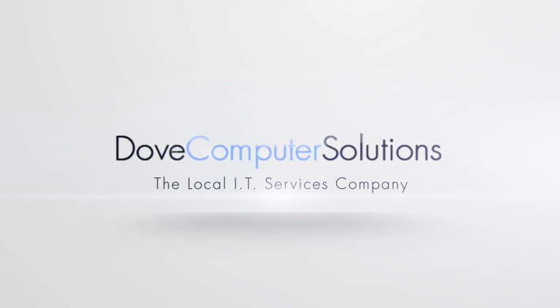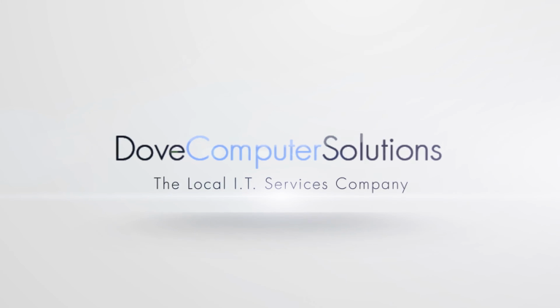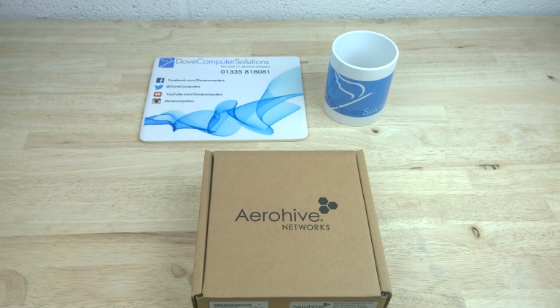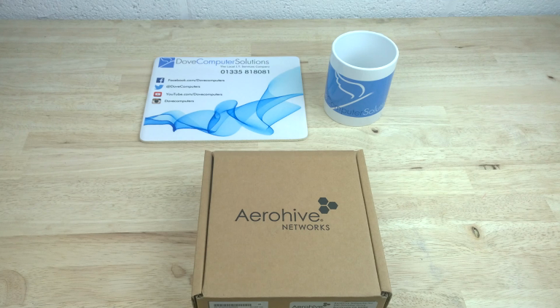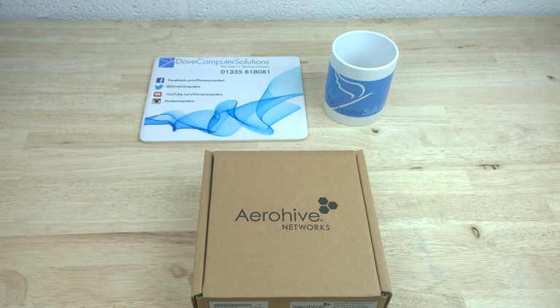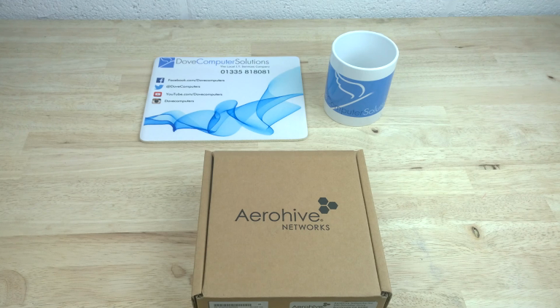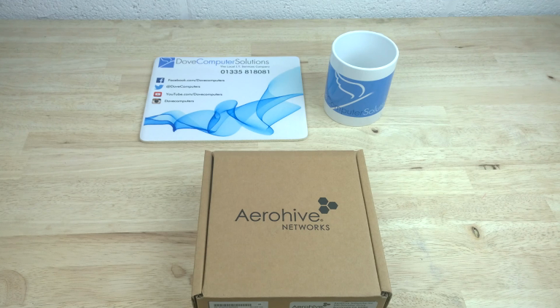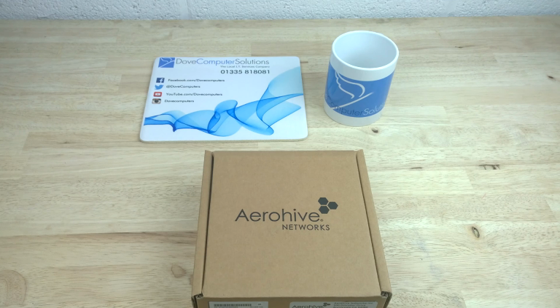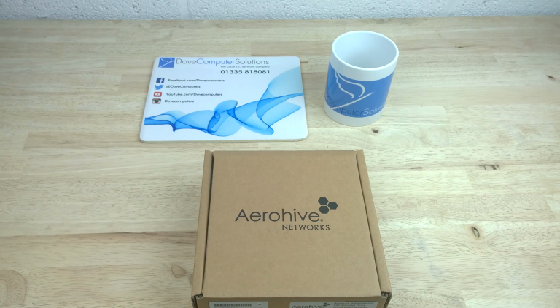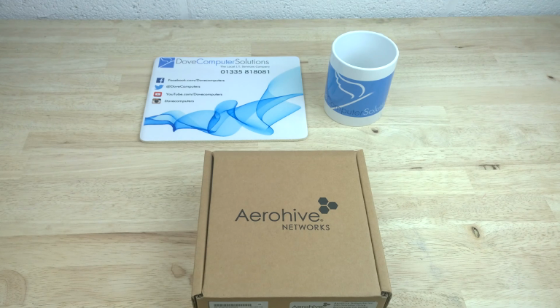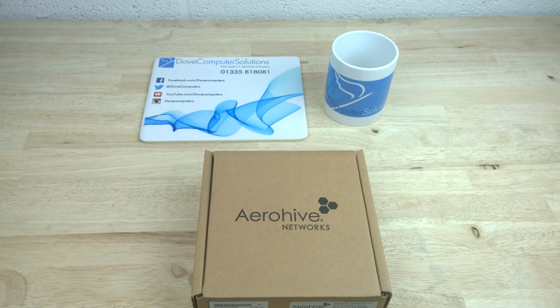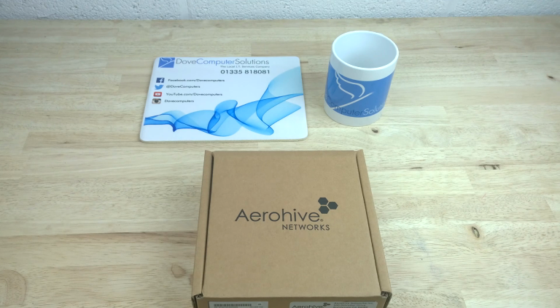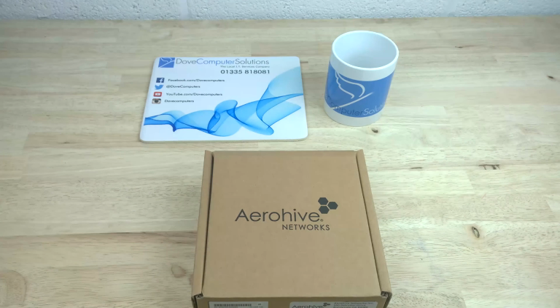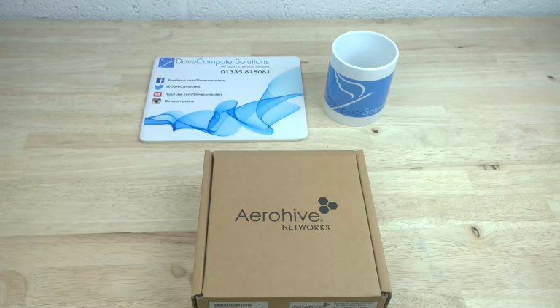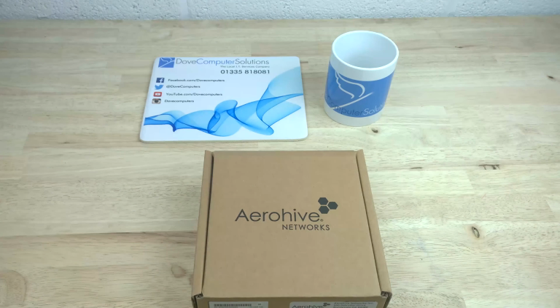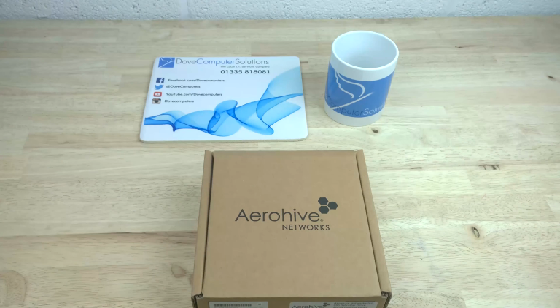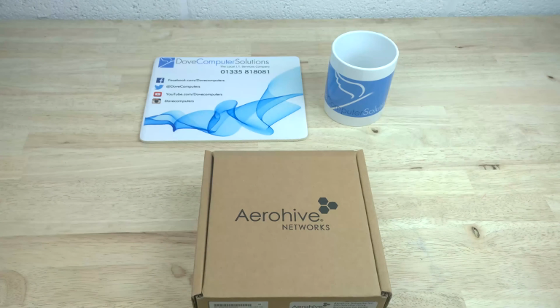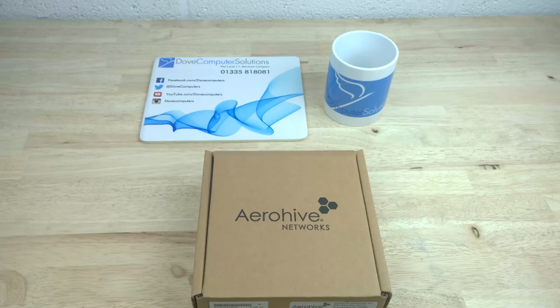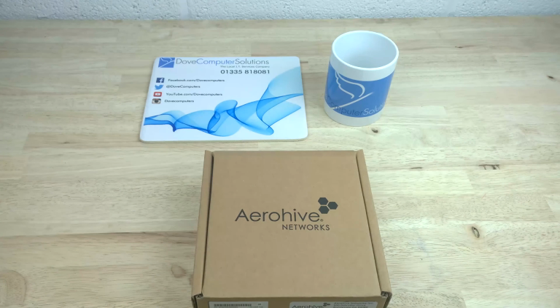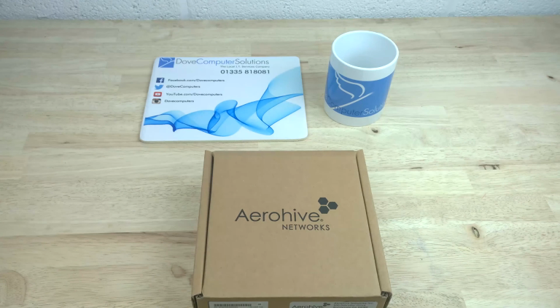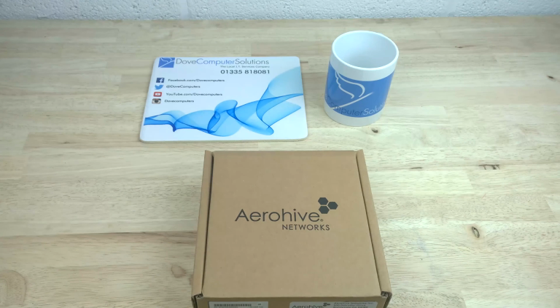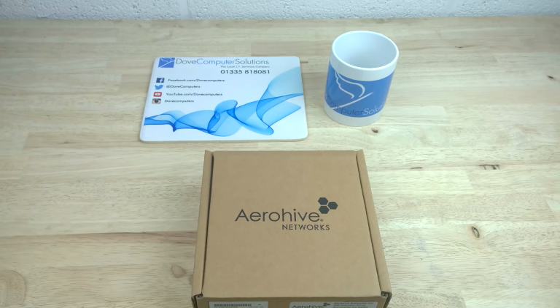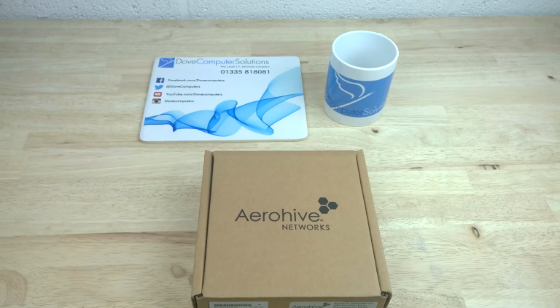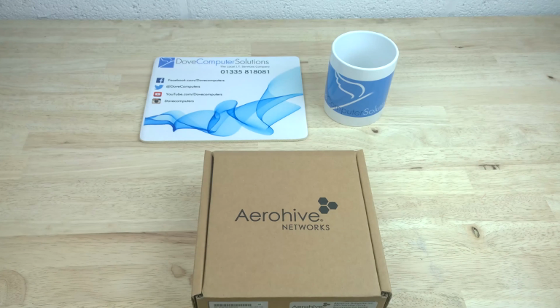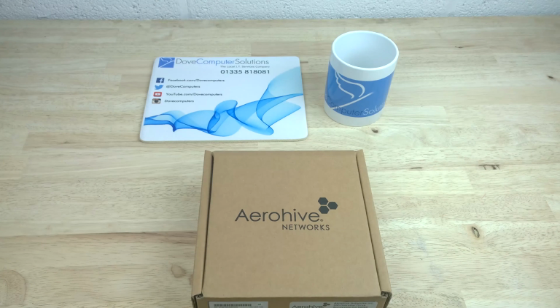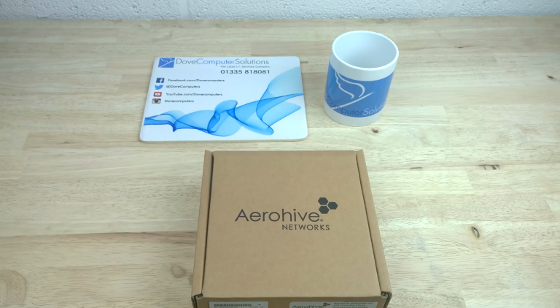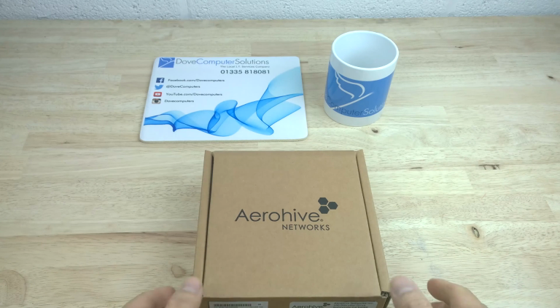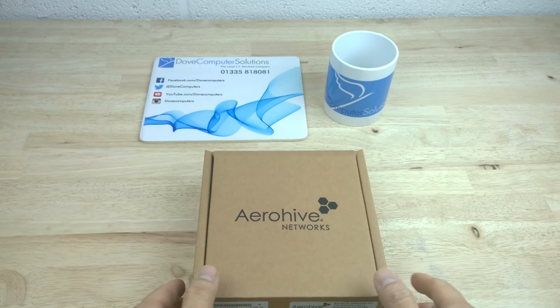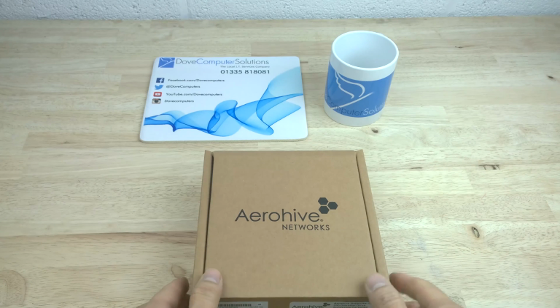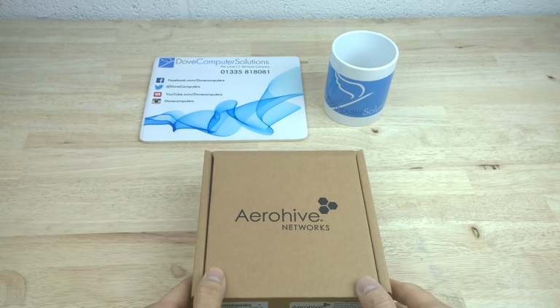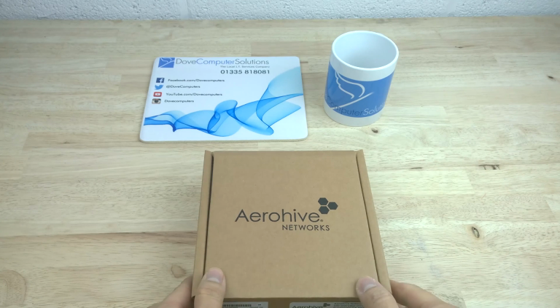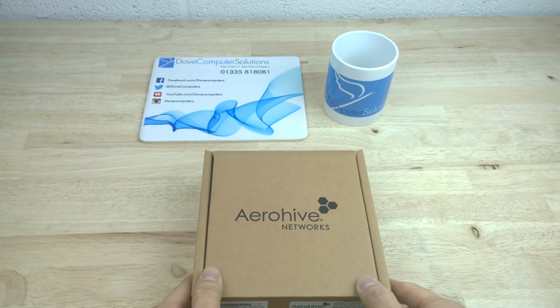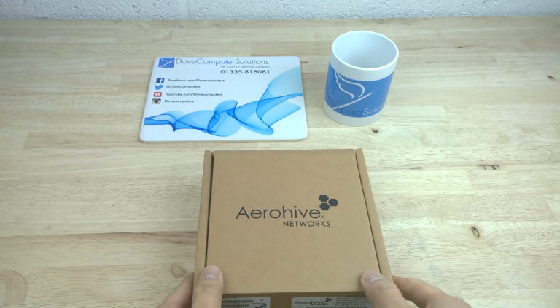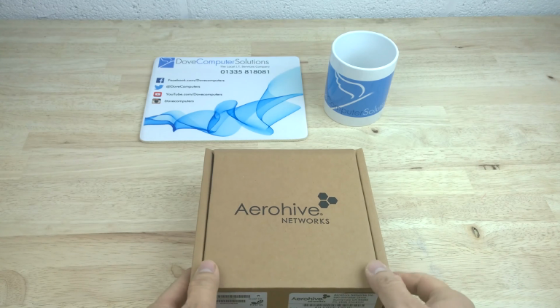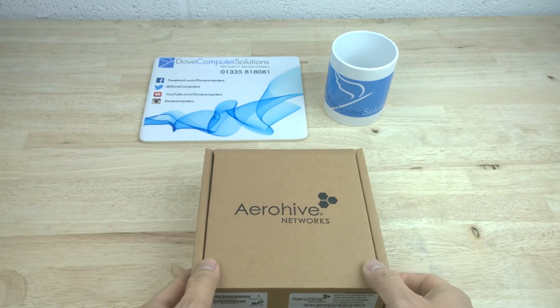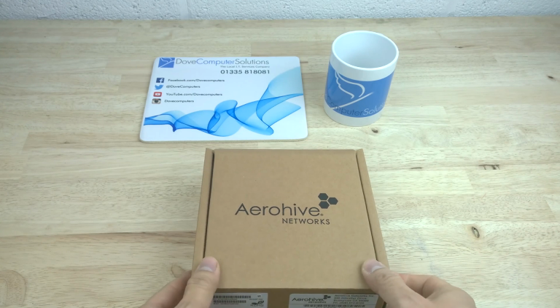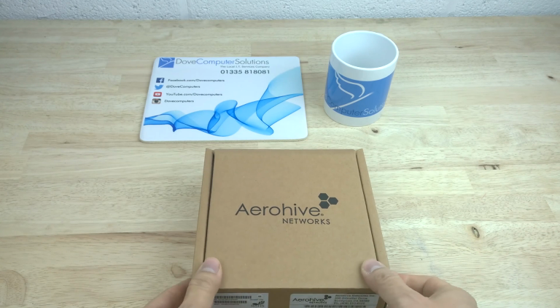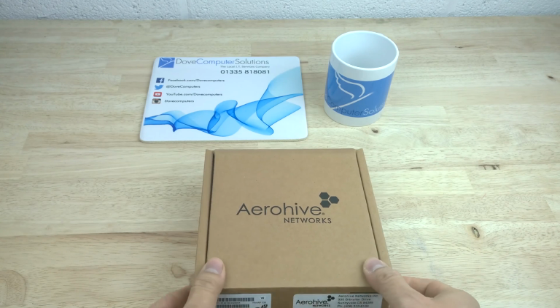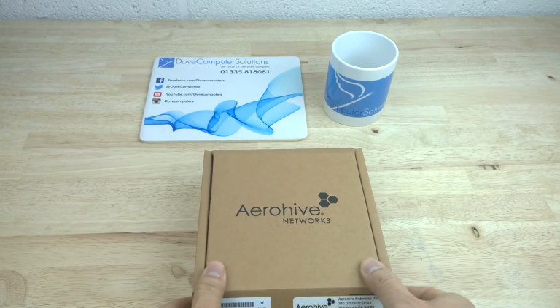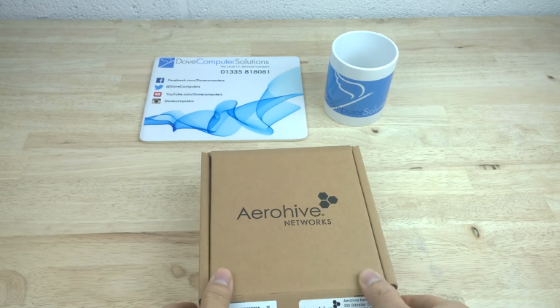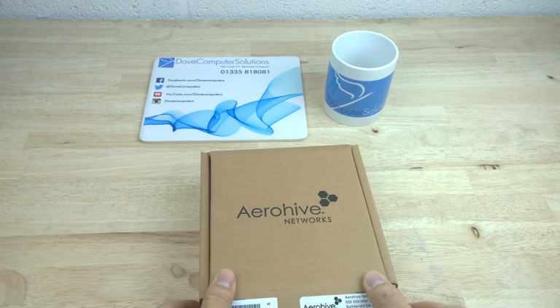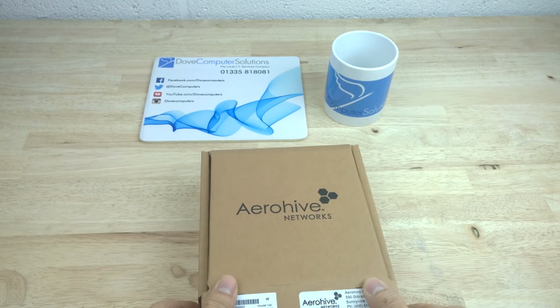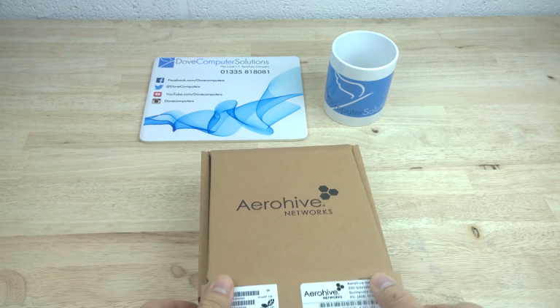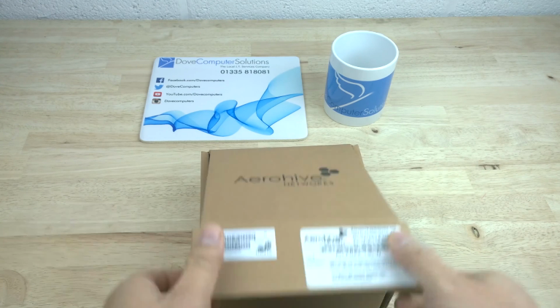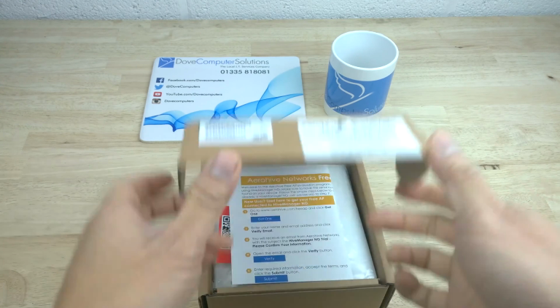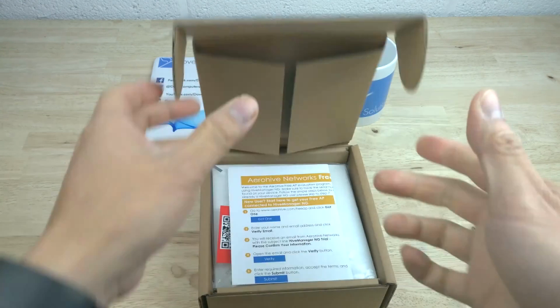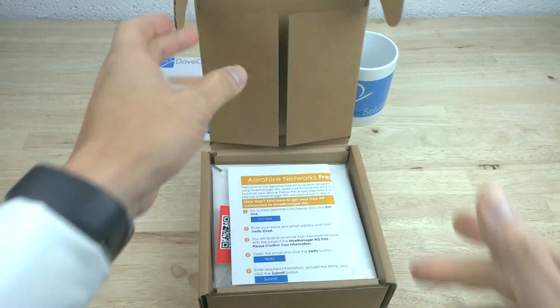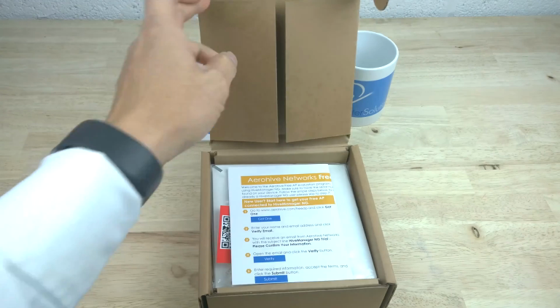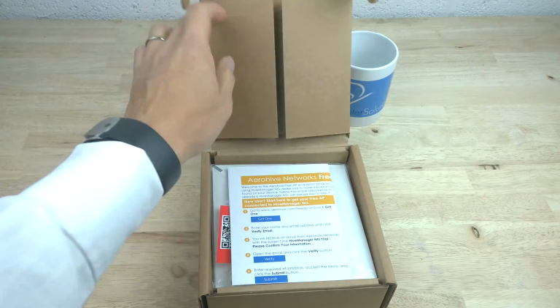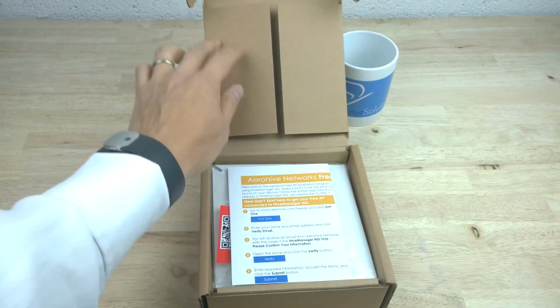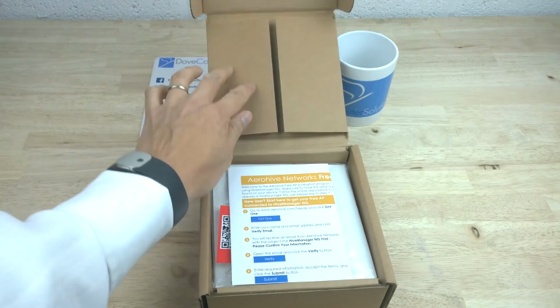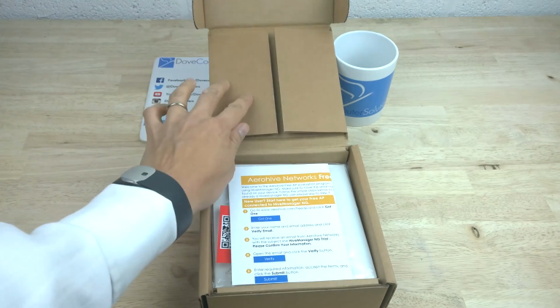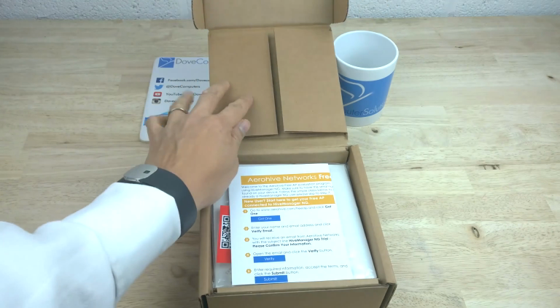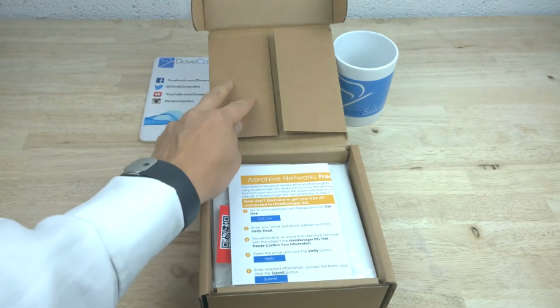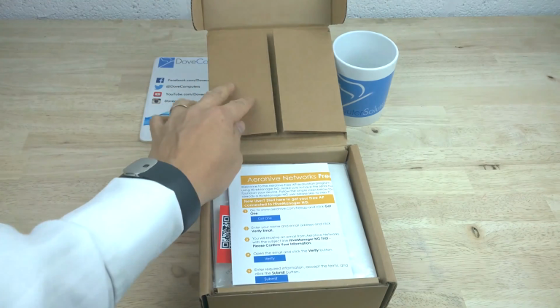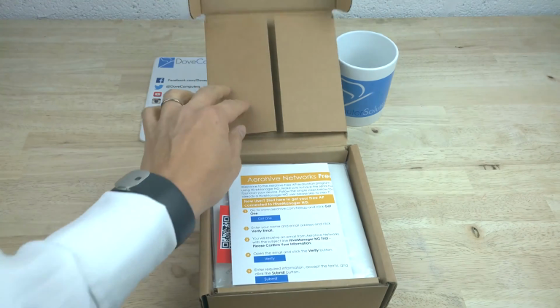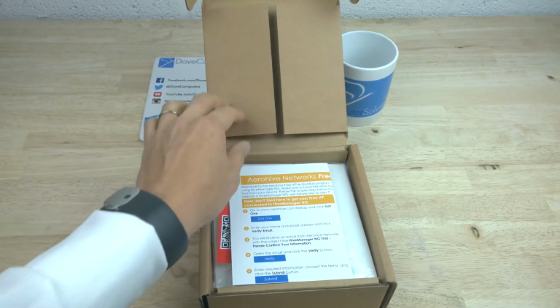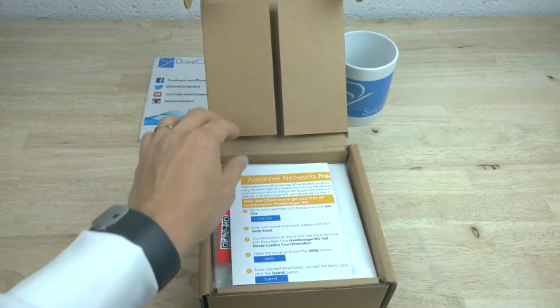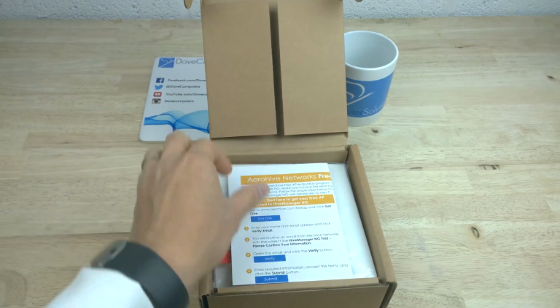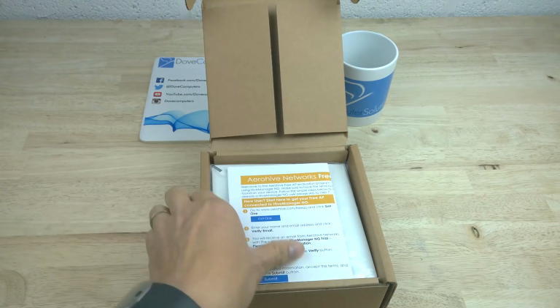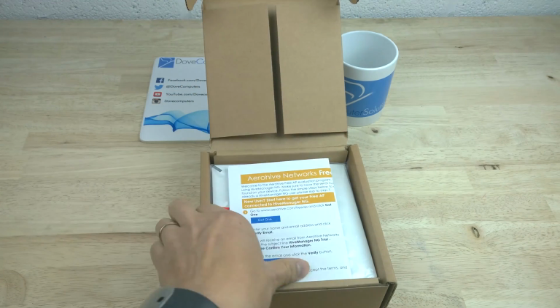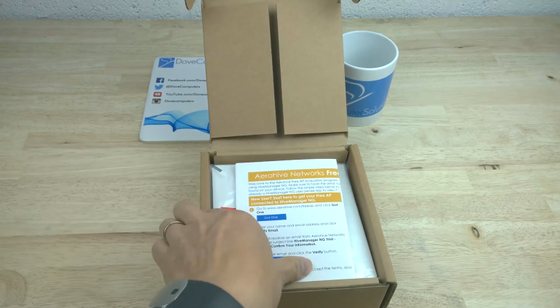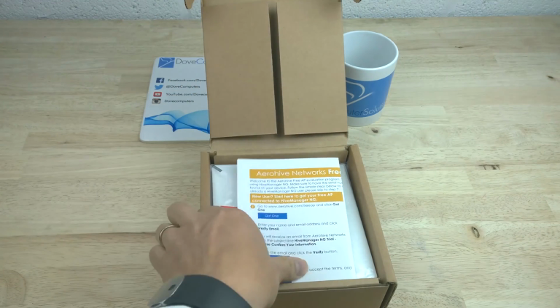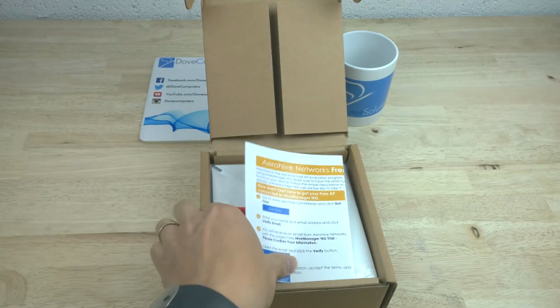Hi YouTubers, this video is a quick unboxing of the AeroHive AP130 wireless AC access point.